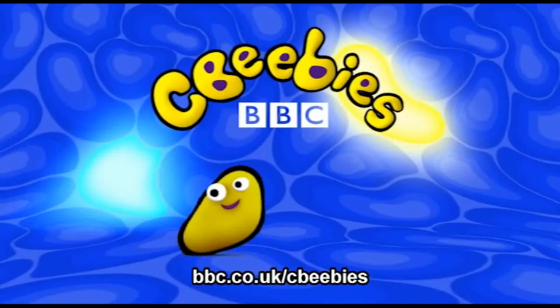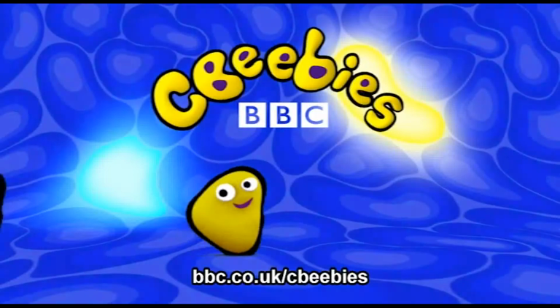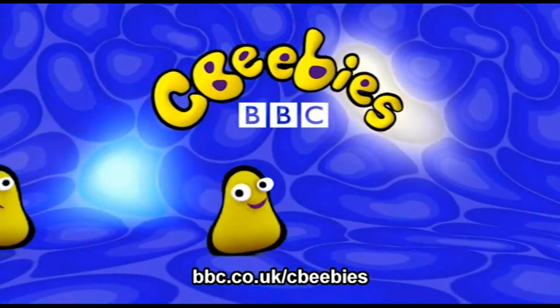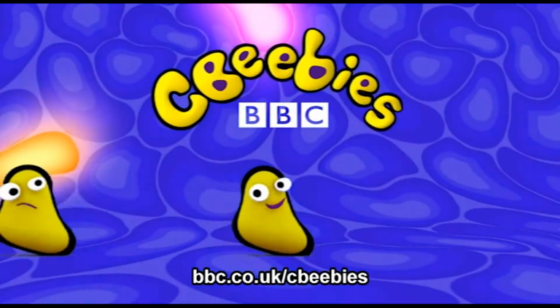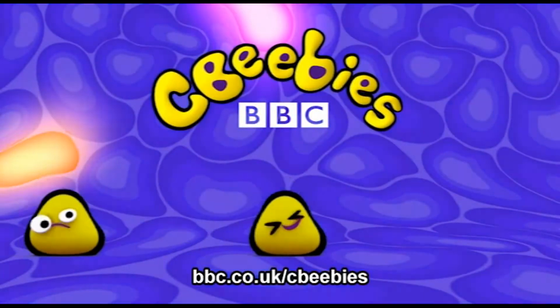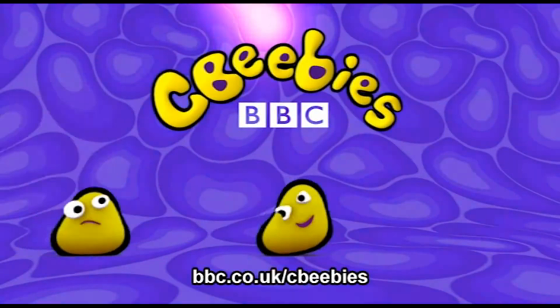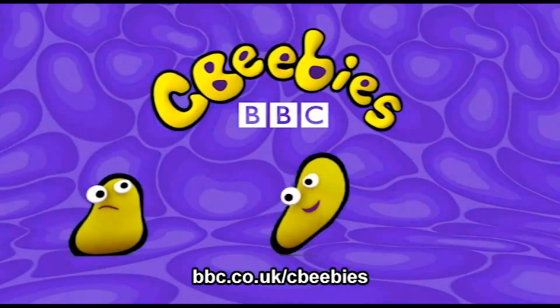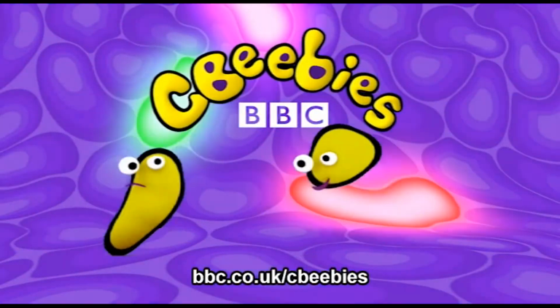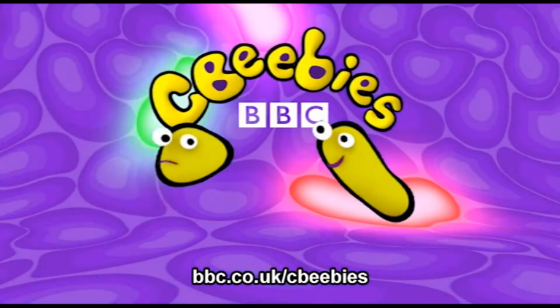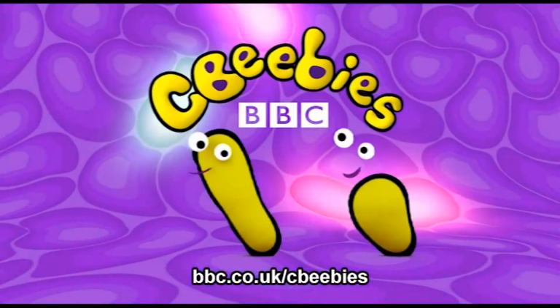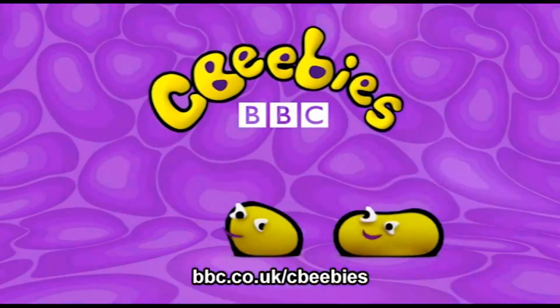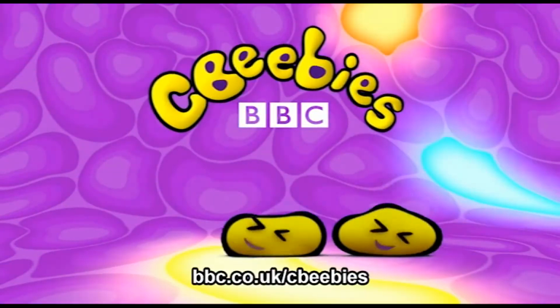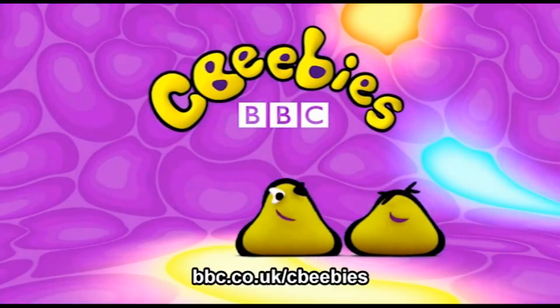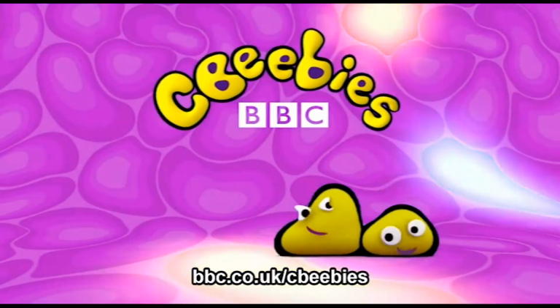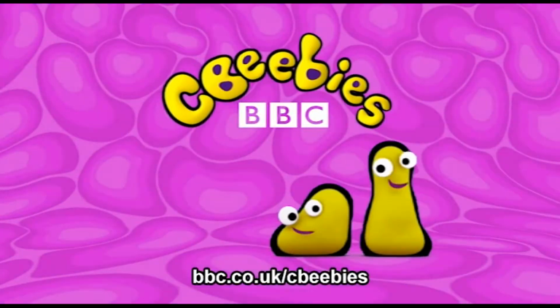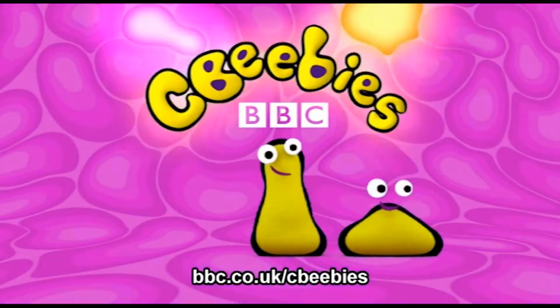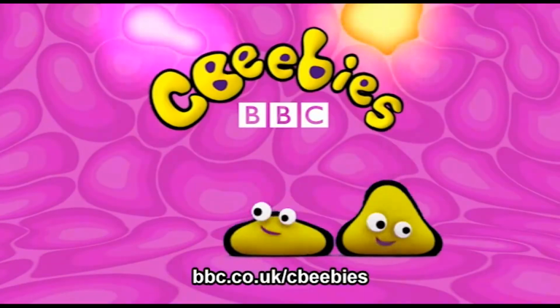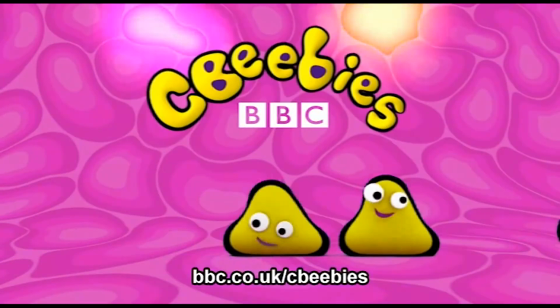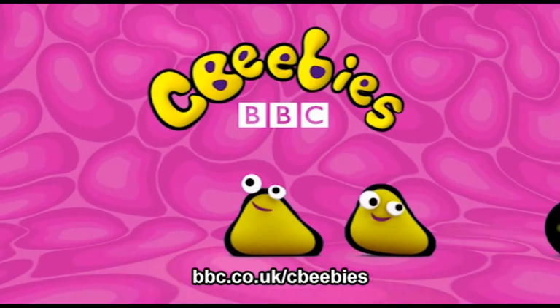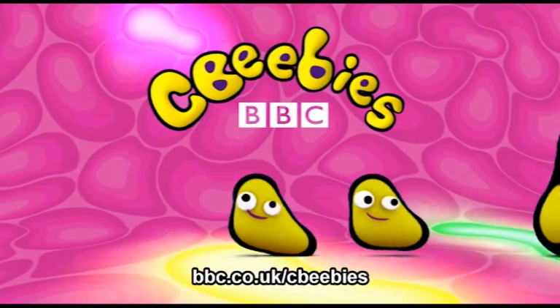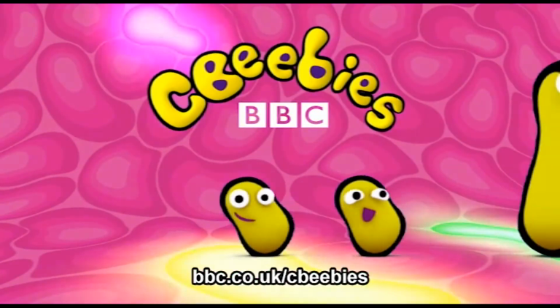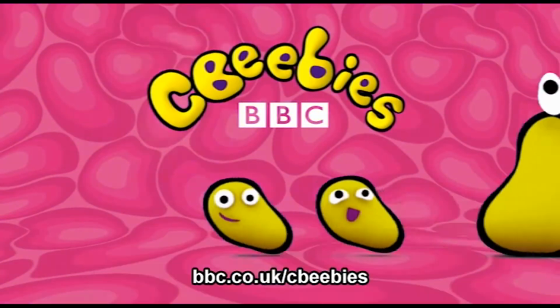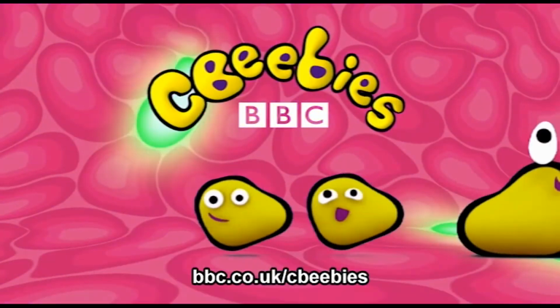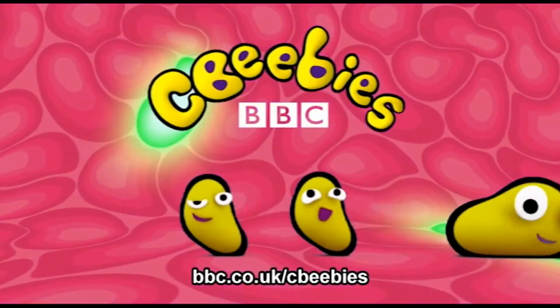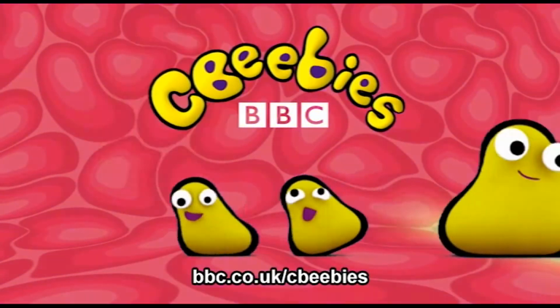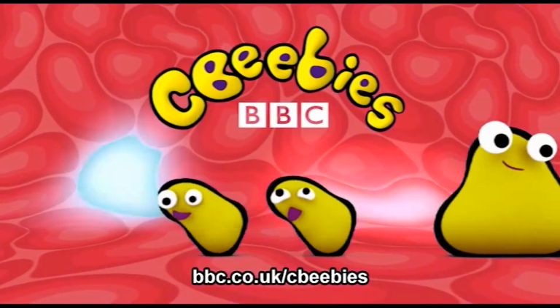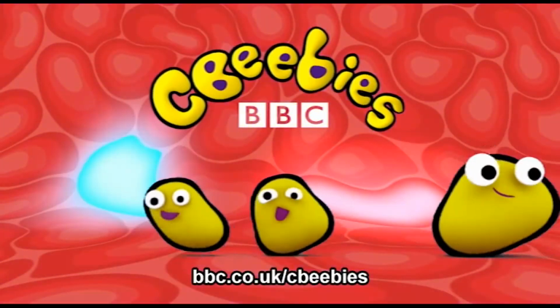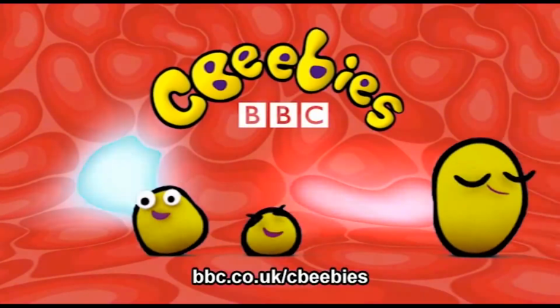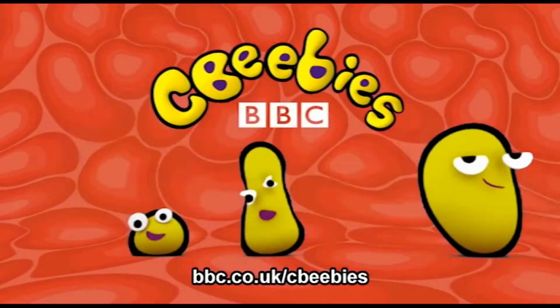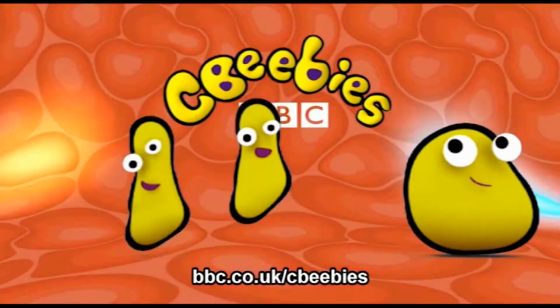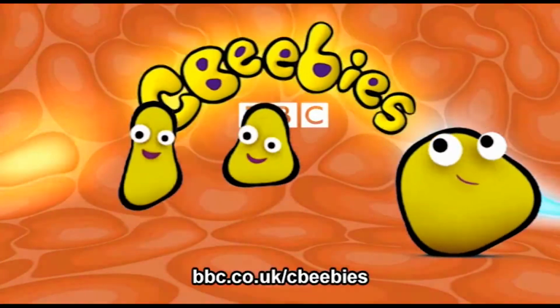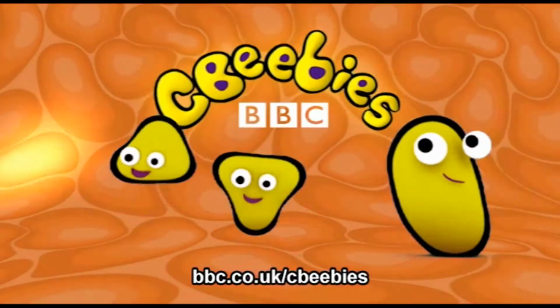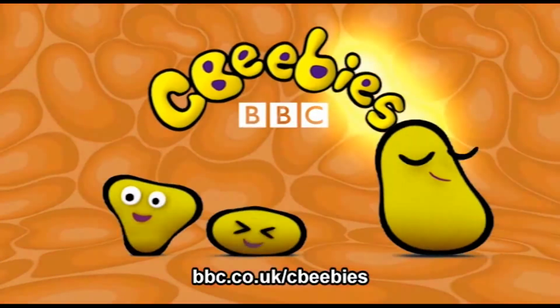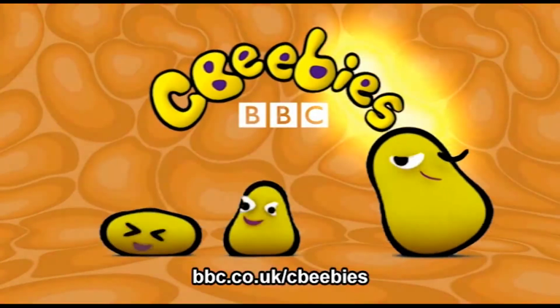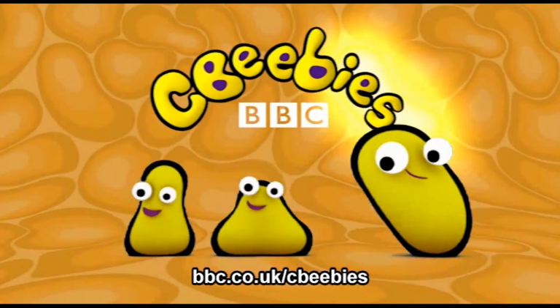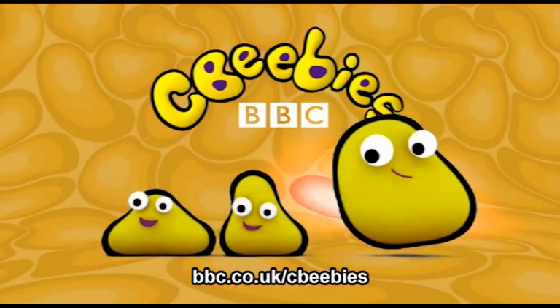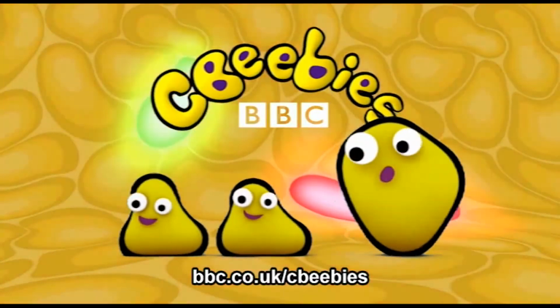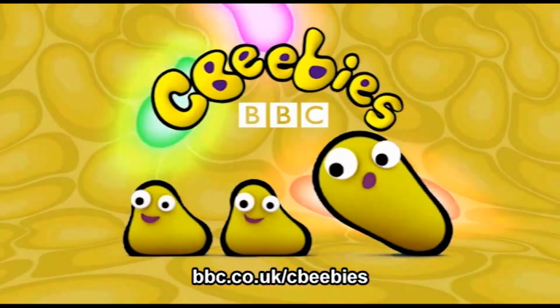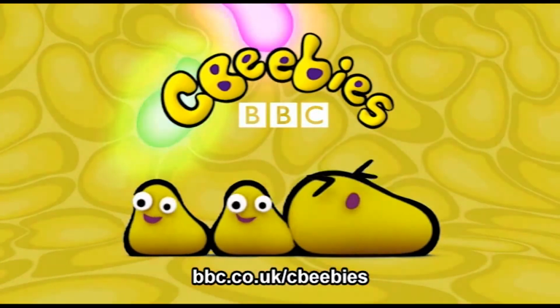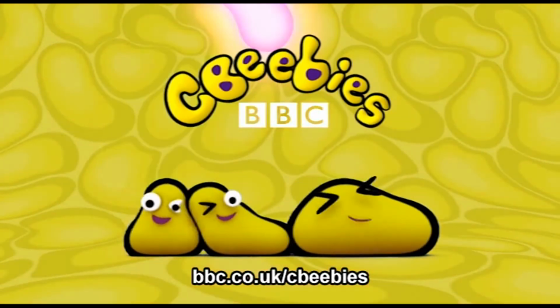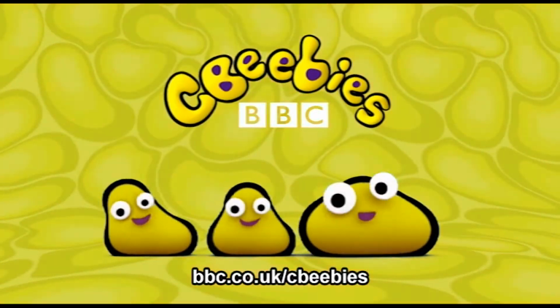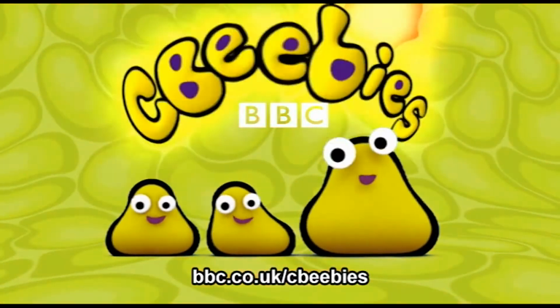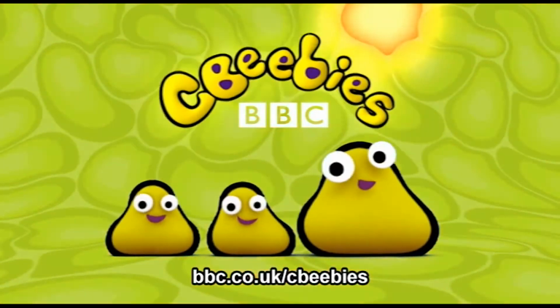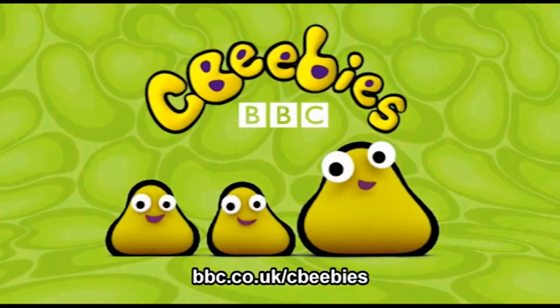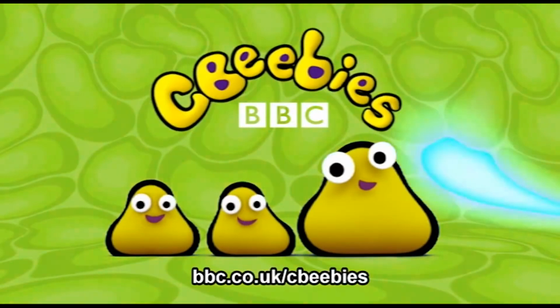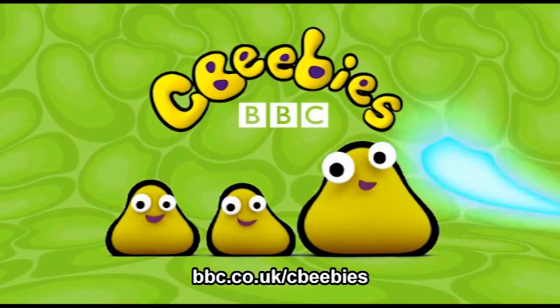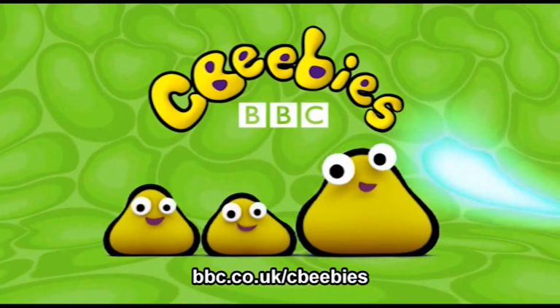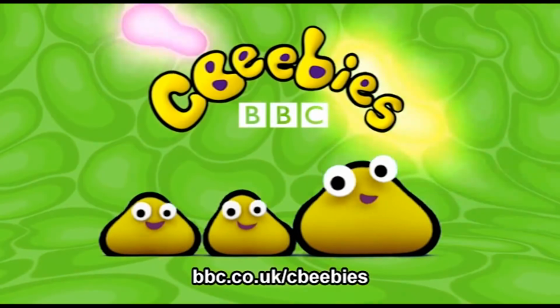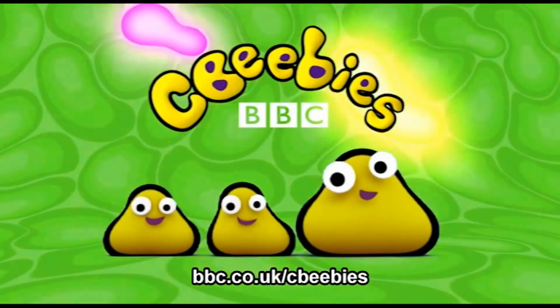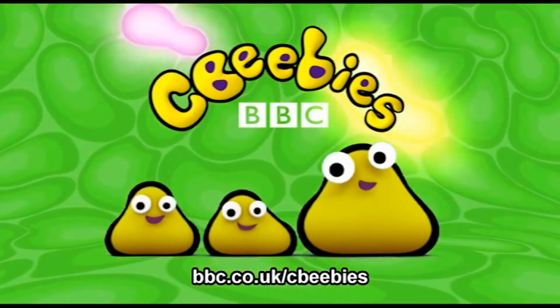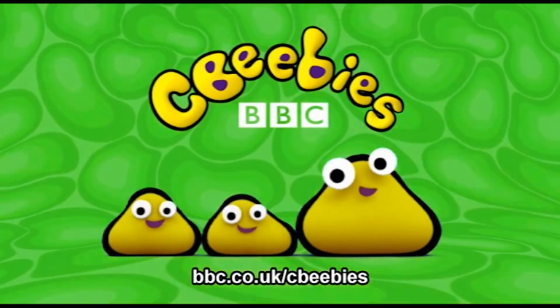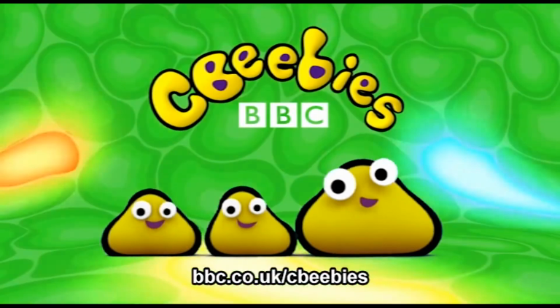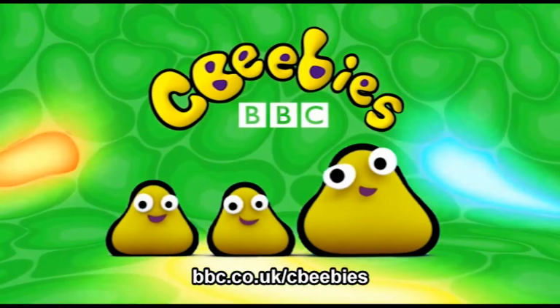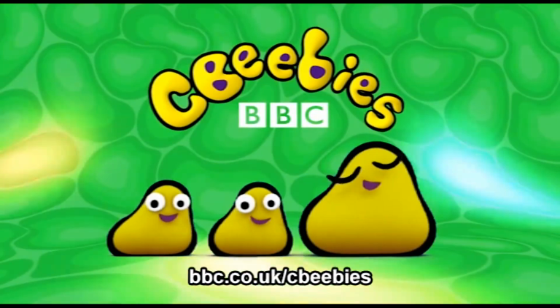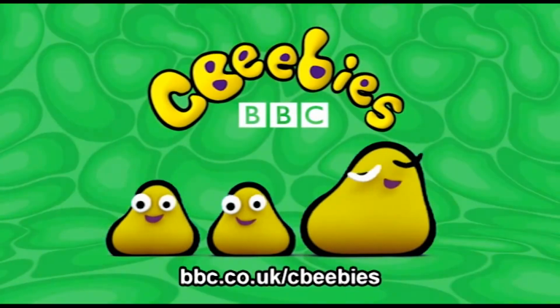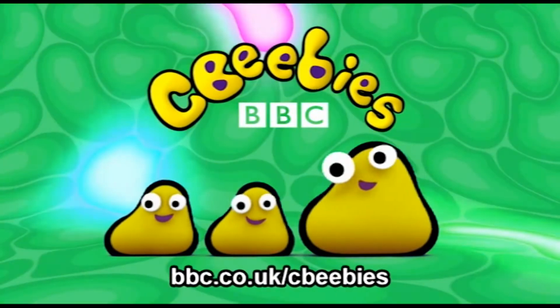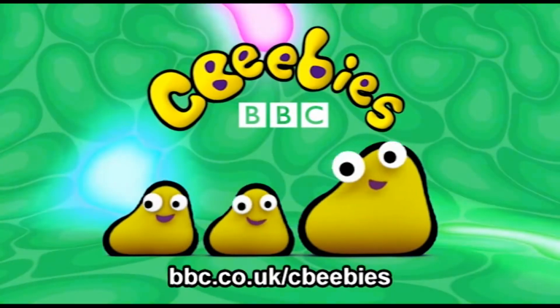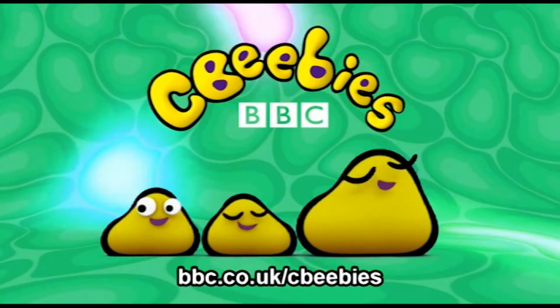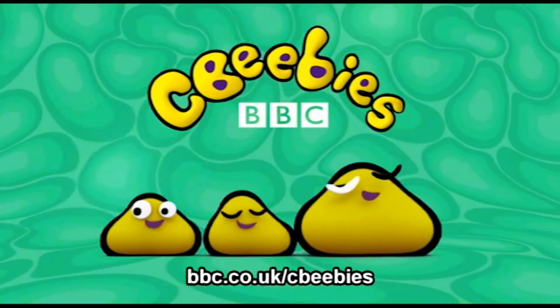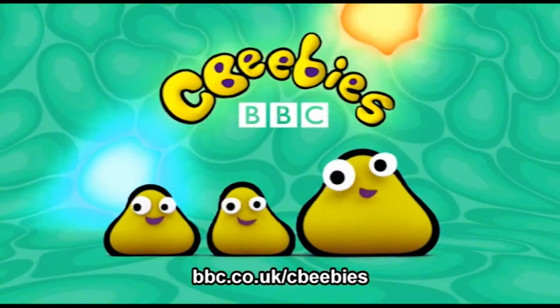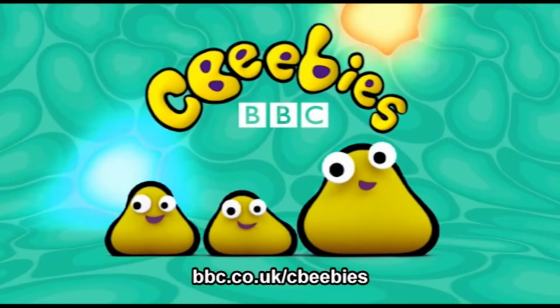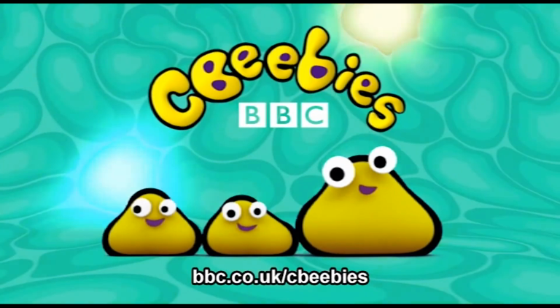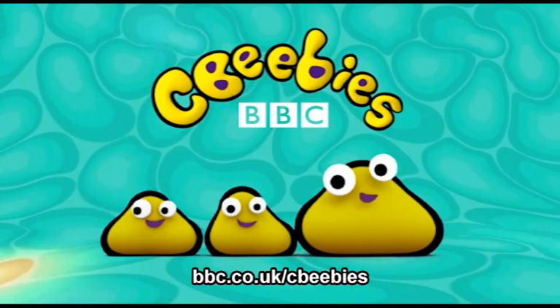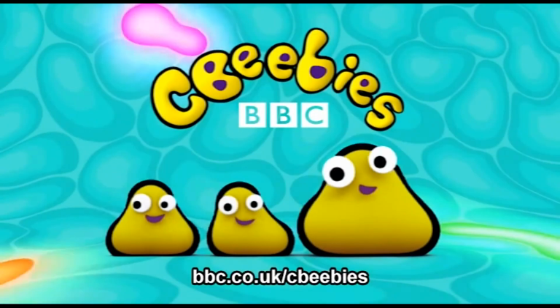This is CBeebies on YouTube. Find even more fun and games for your child at the CBeebies website.